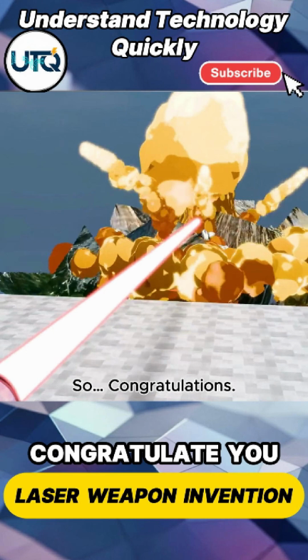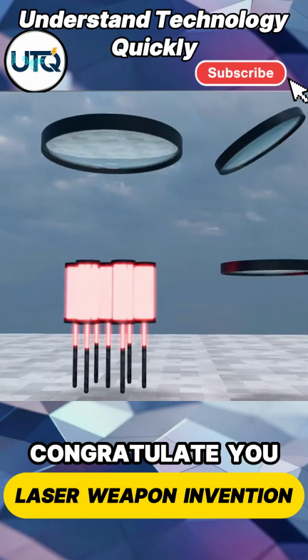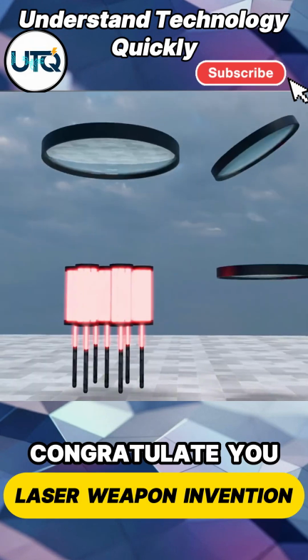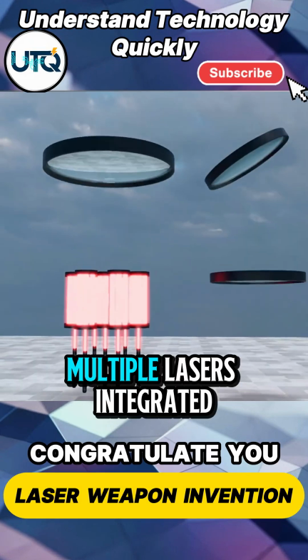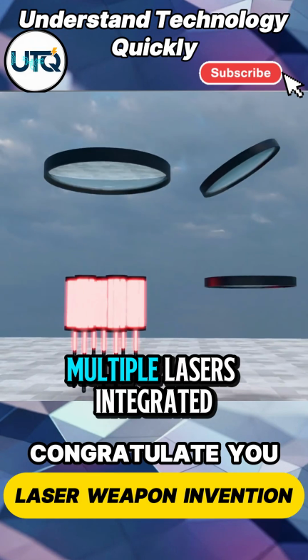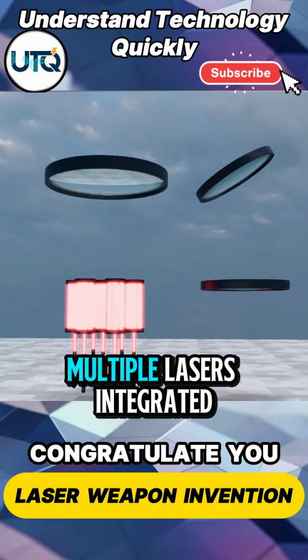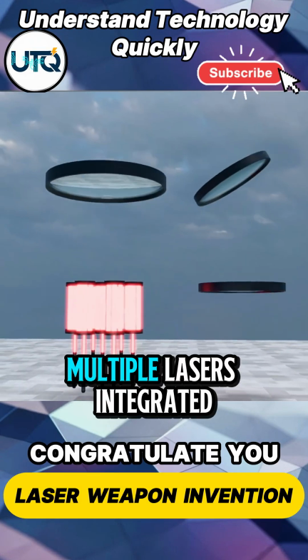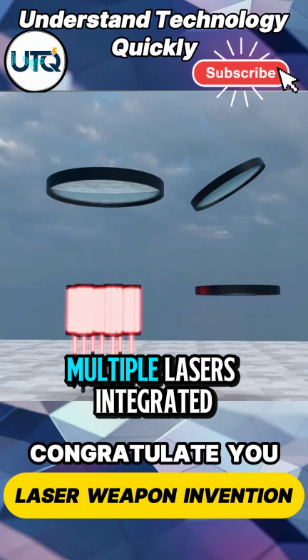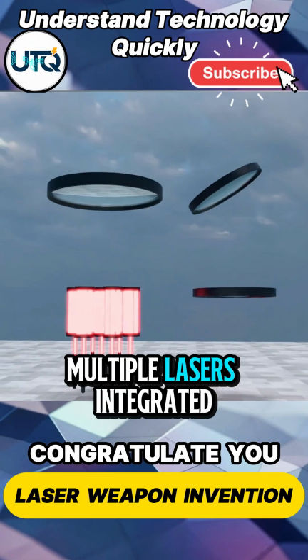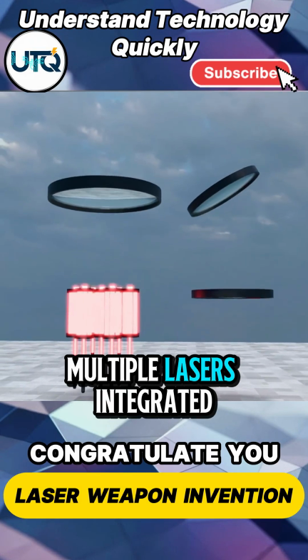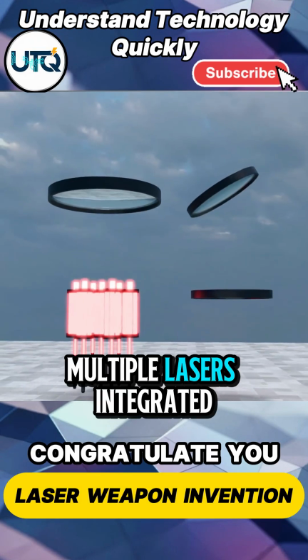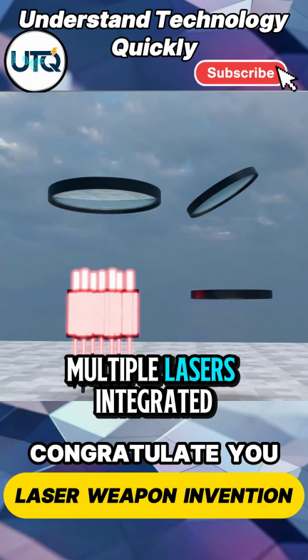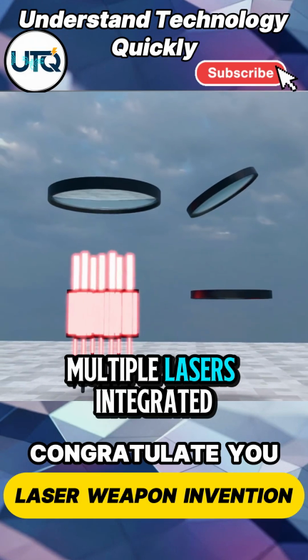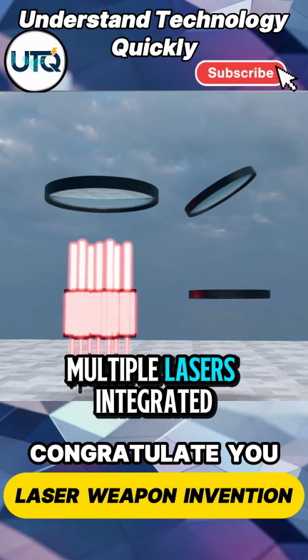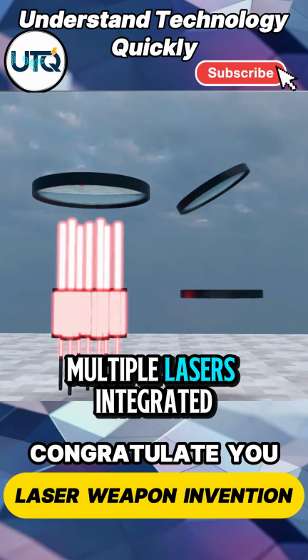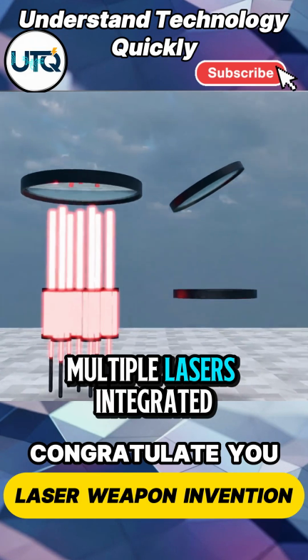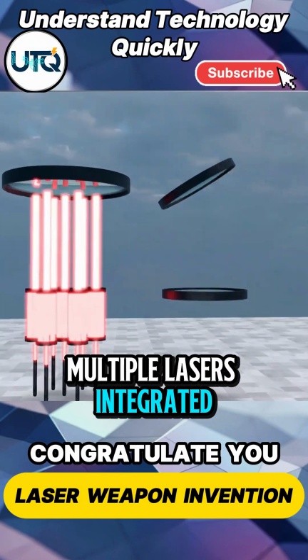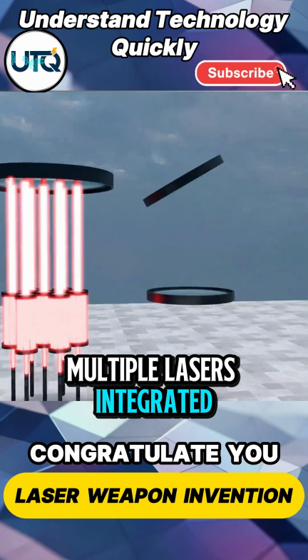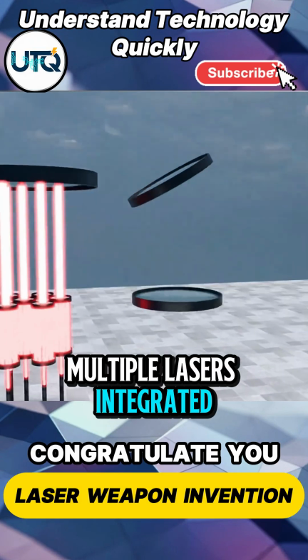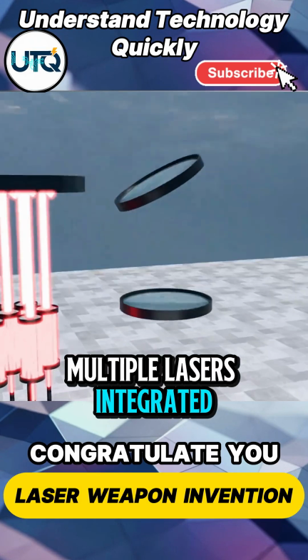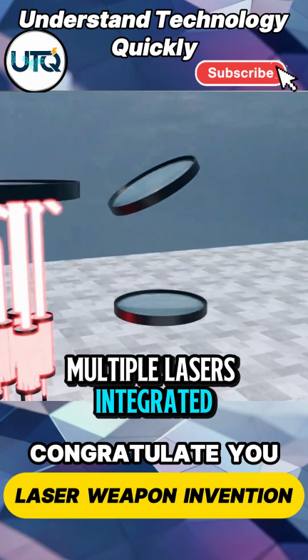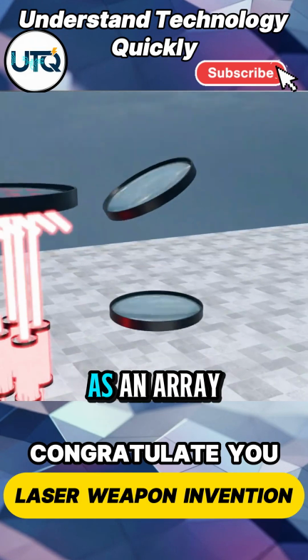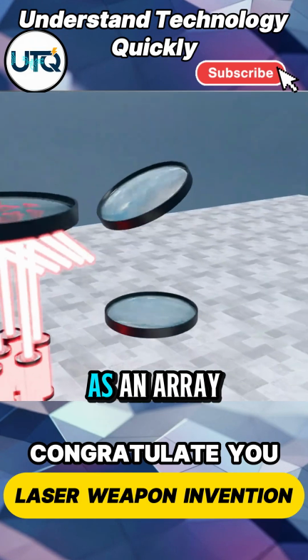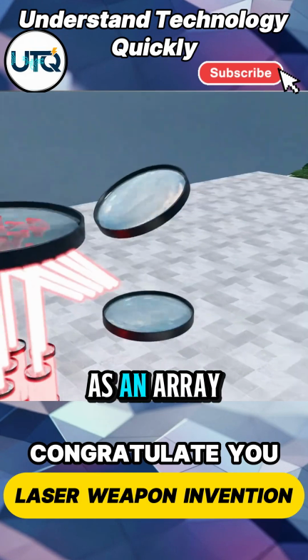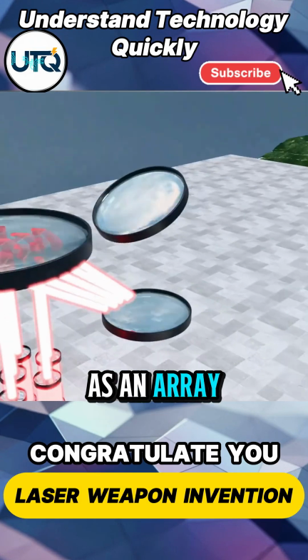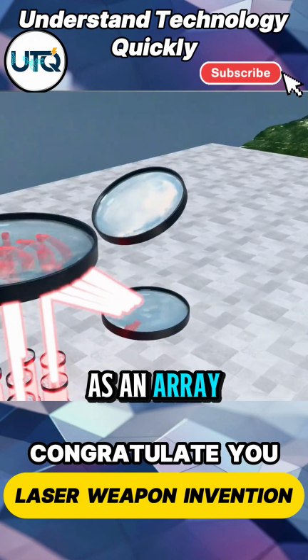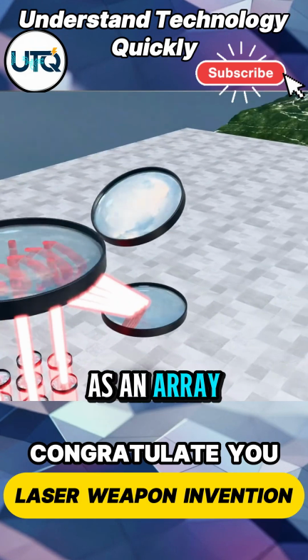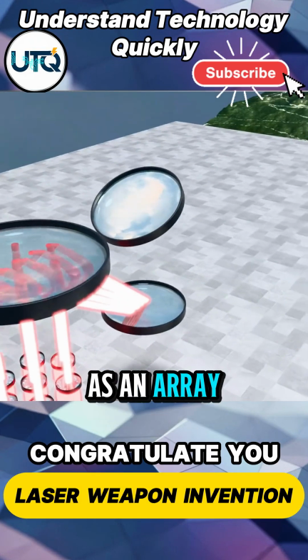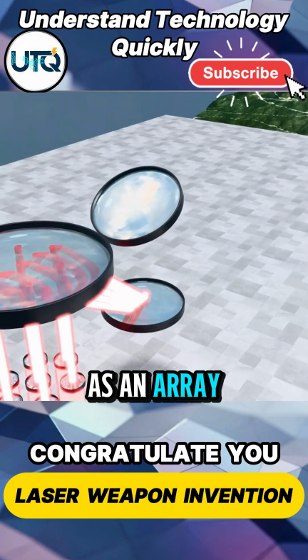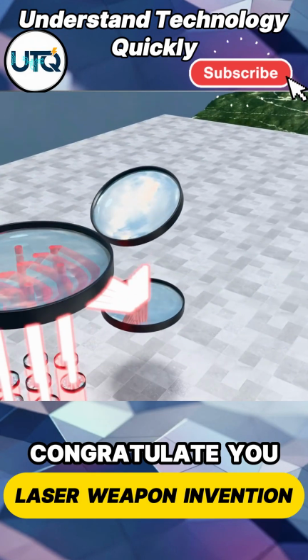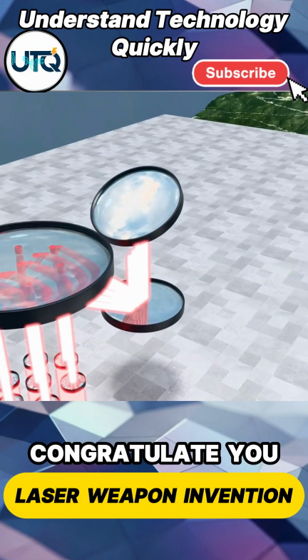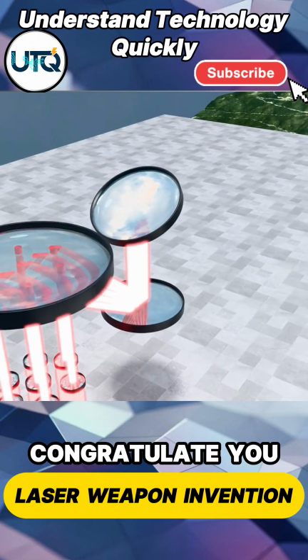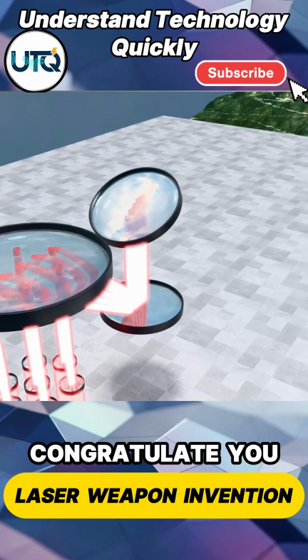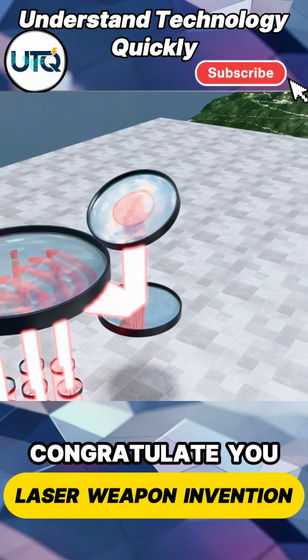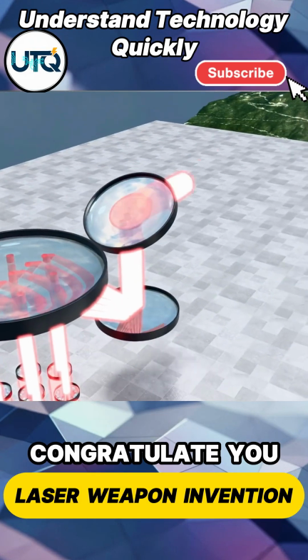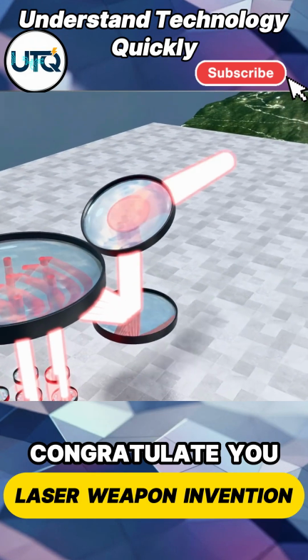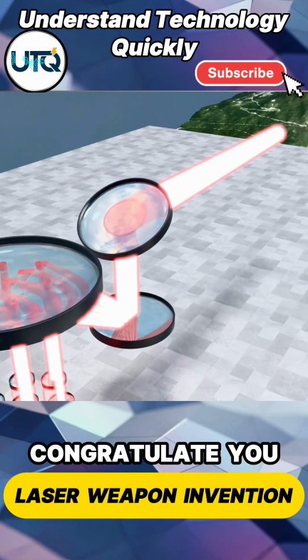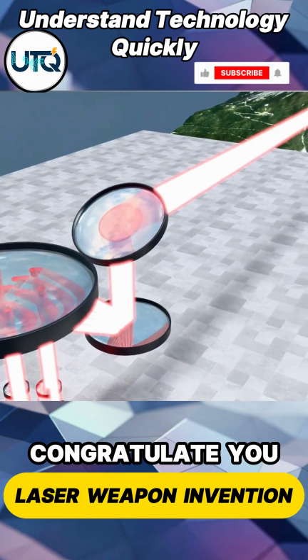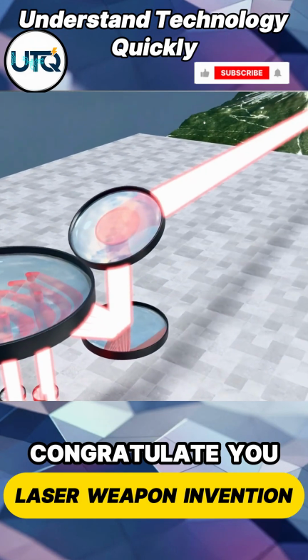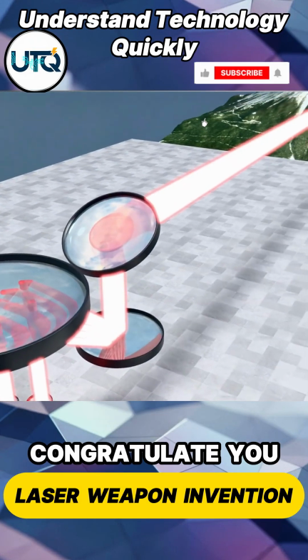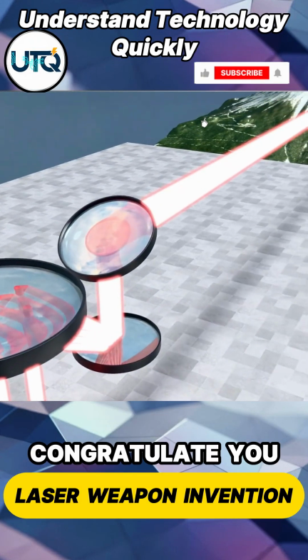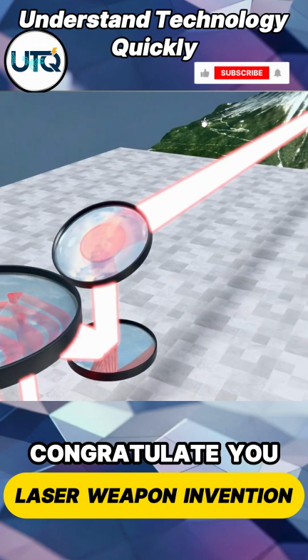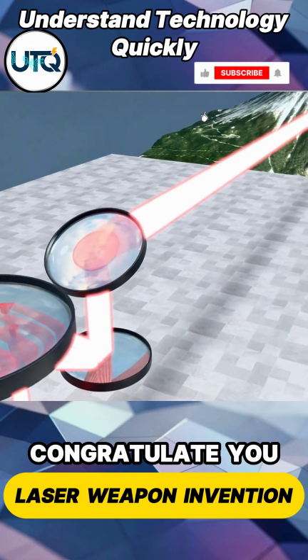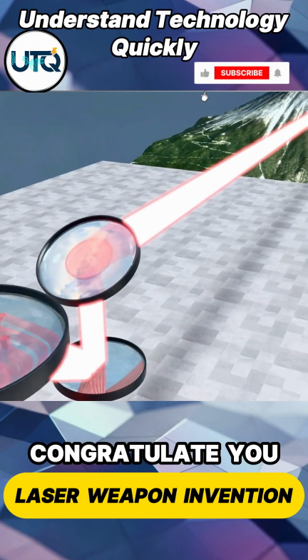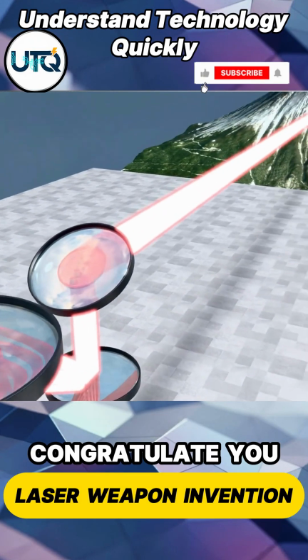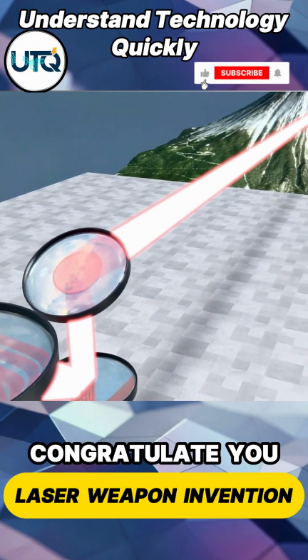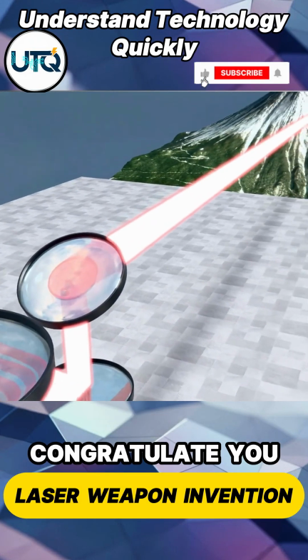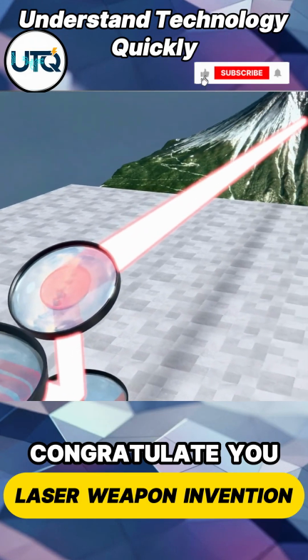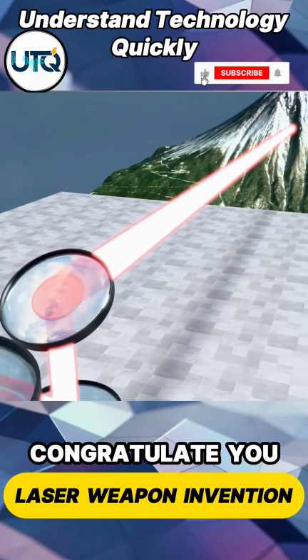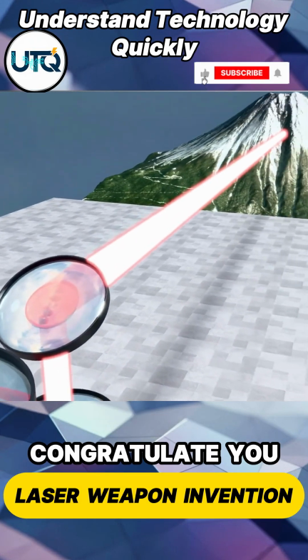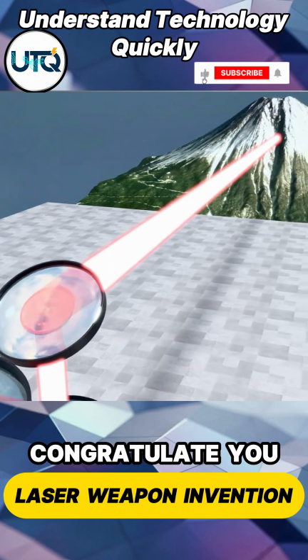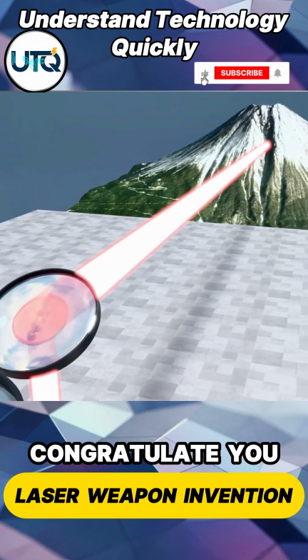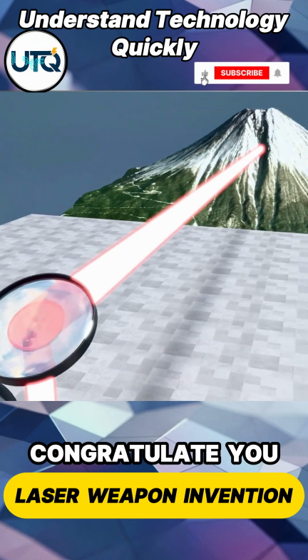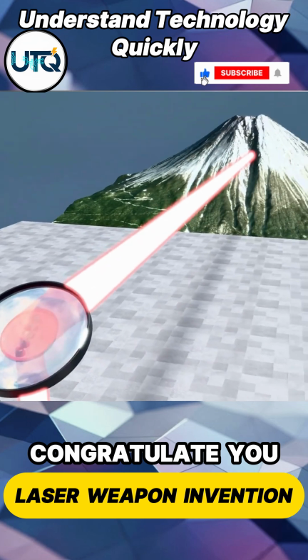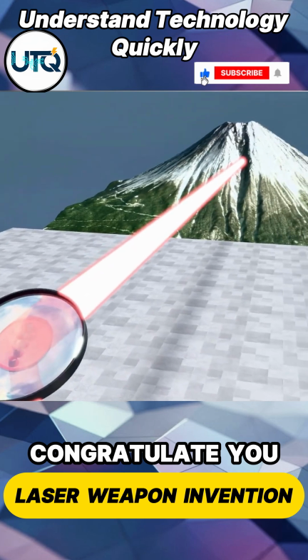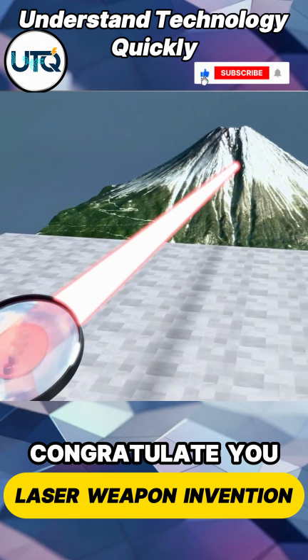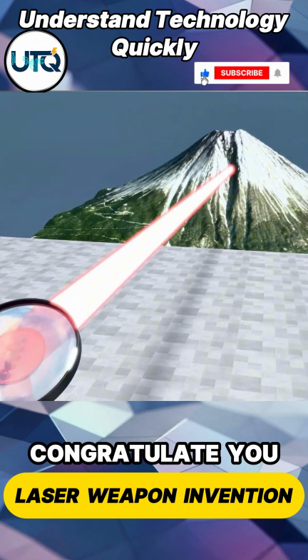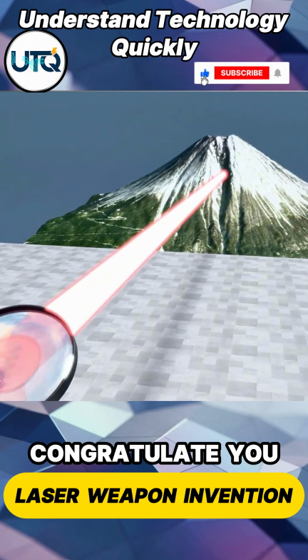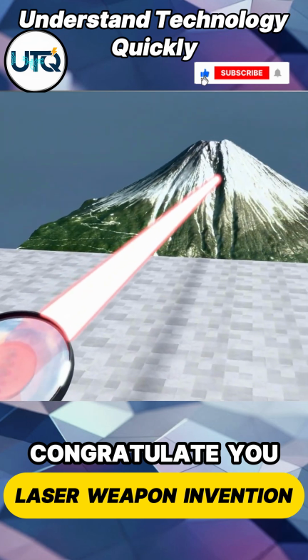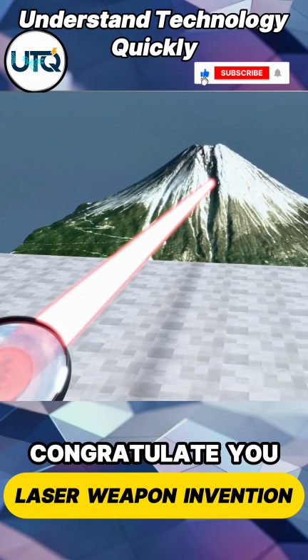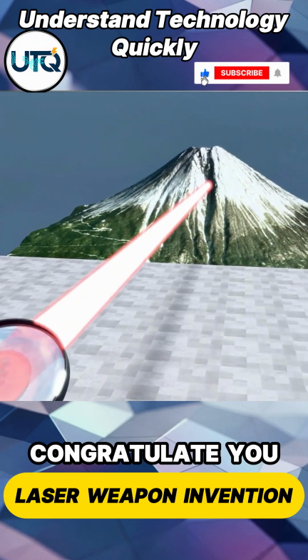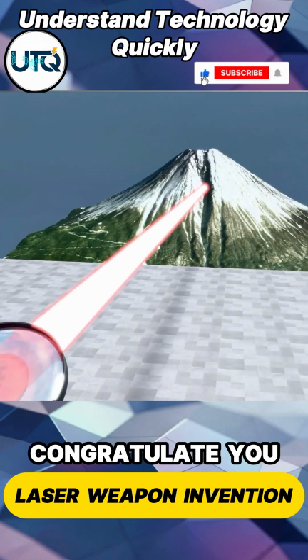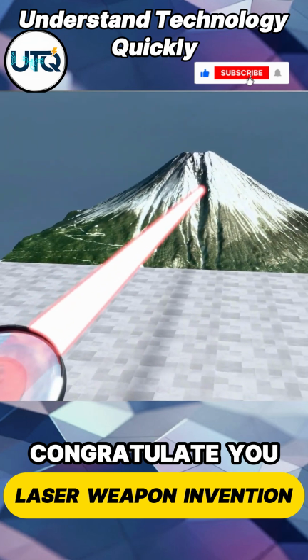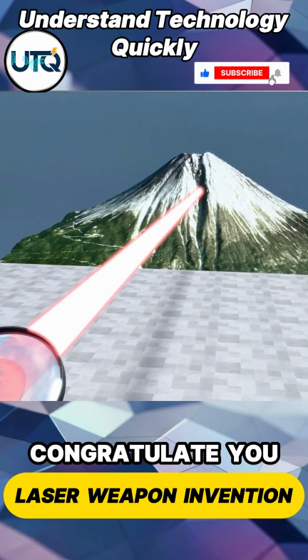Multiple lasers integrated as an array, a combined beam with more power, higher energy density, tighter focus.